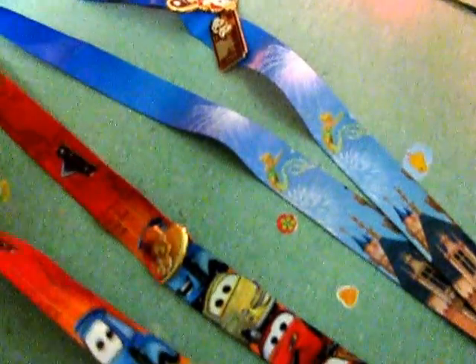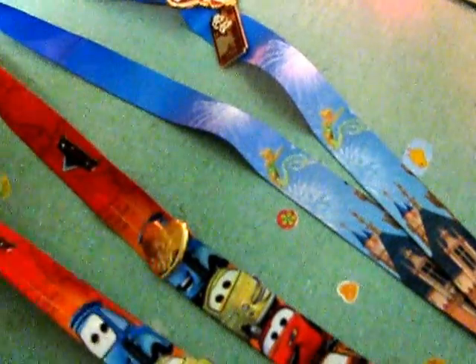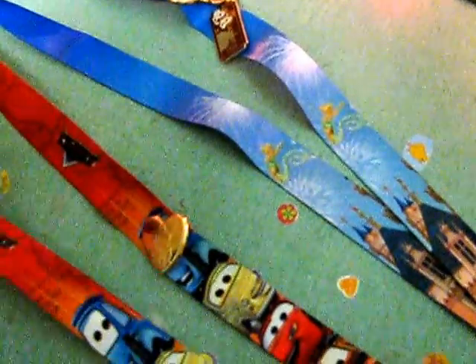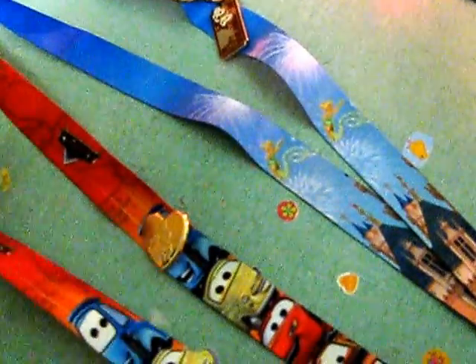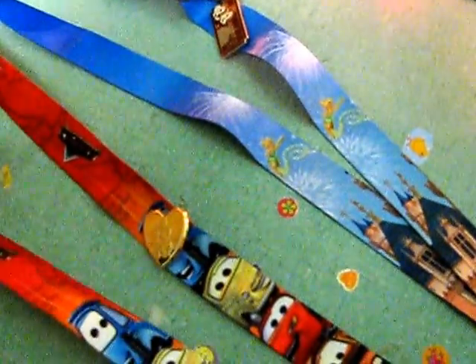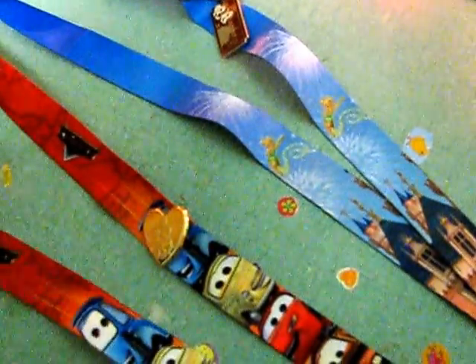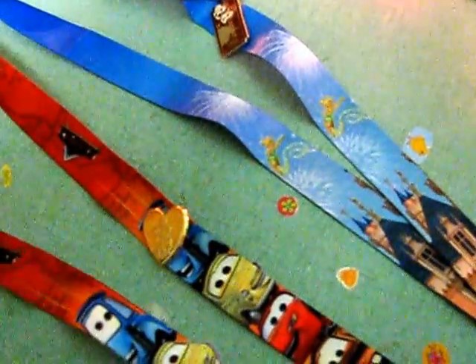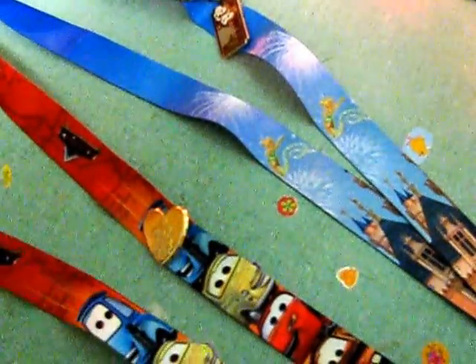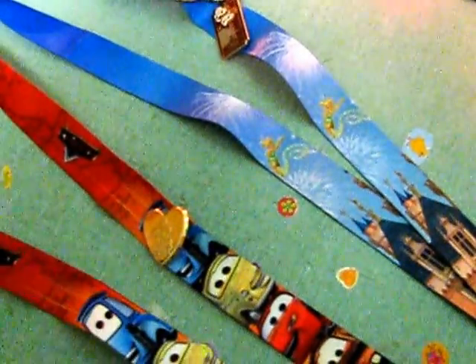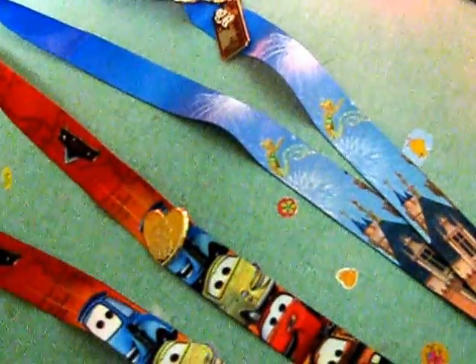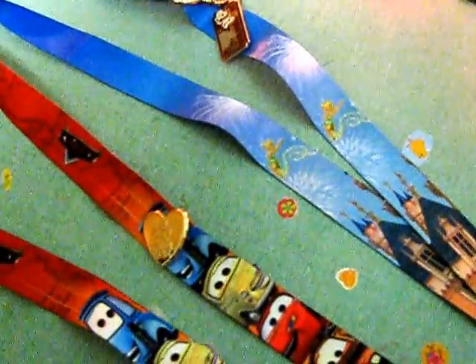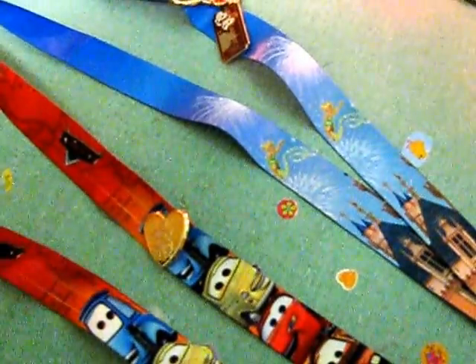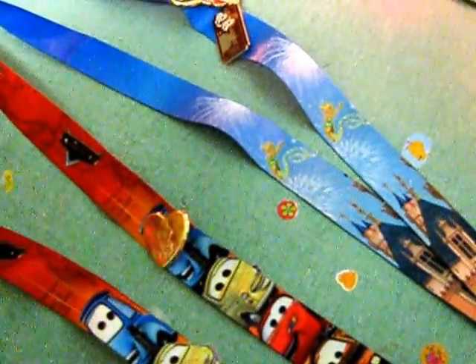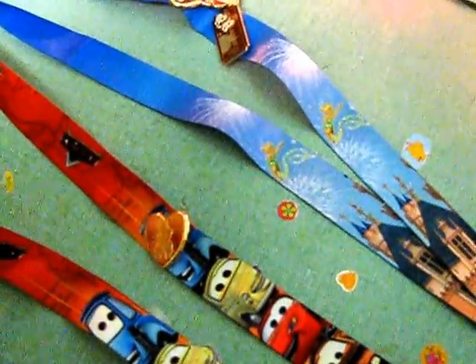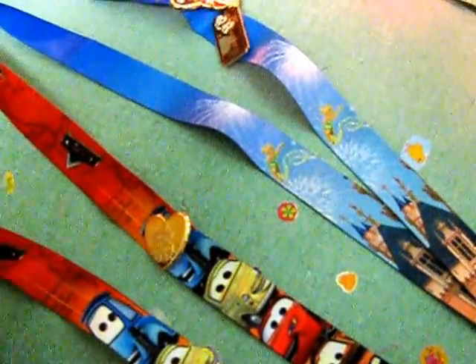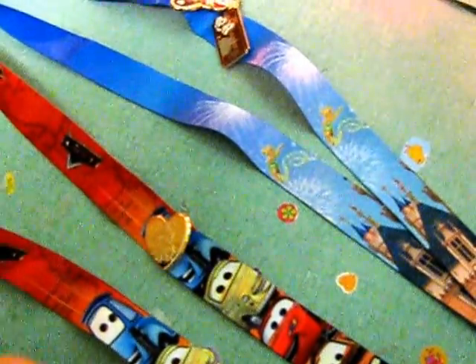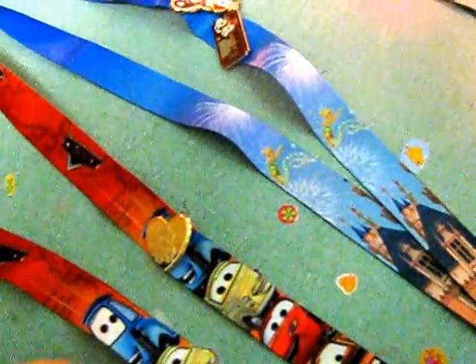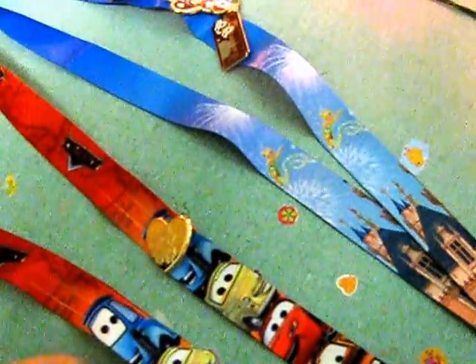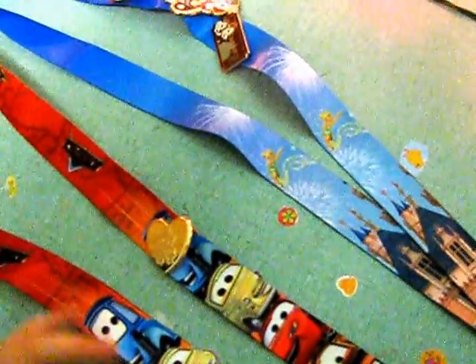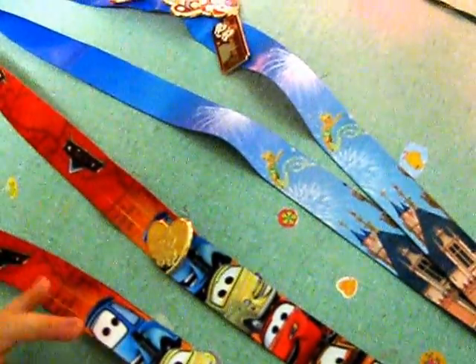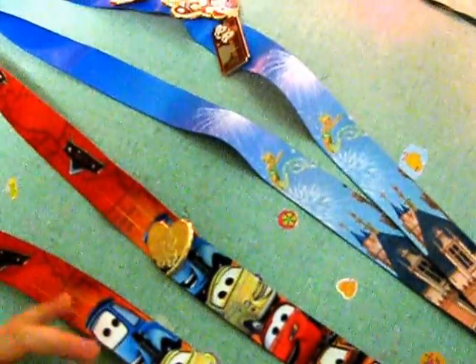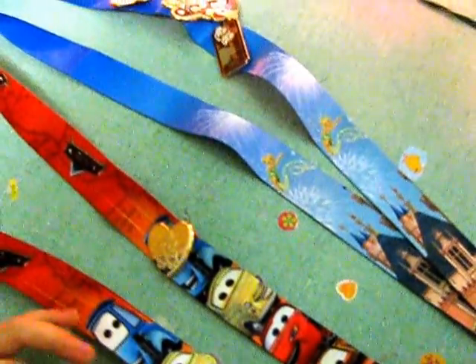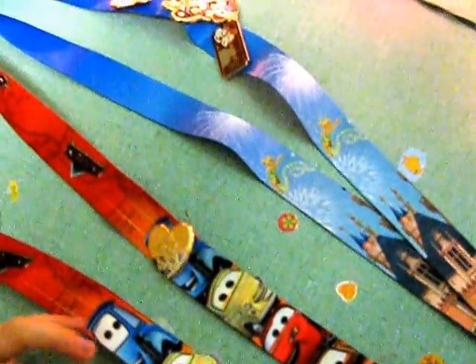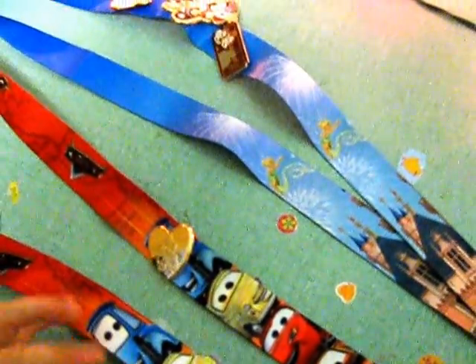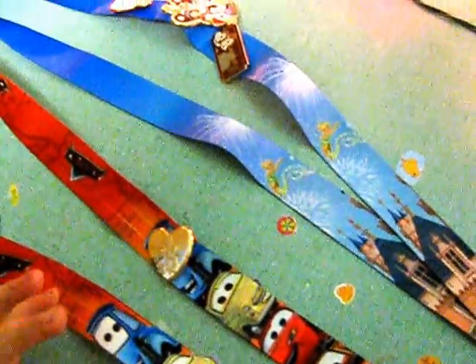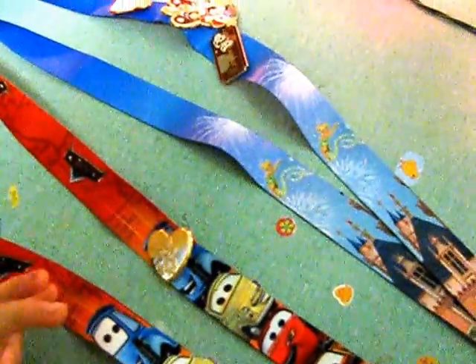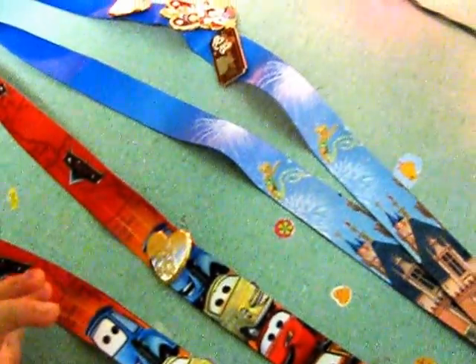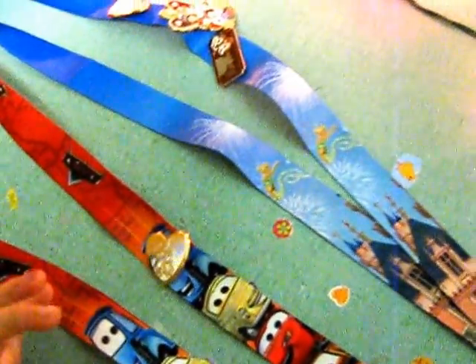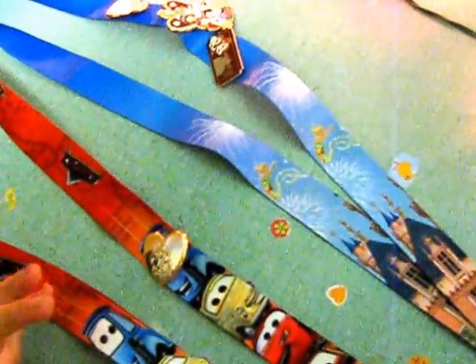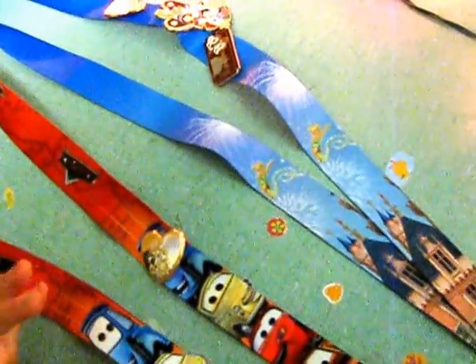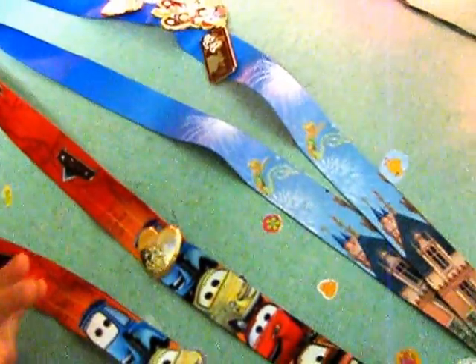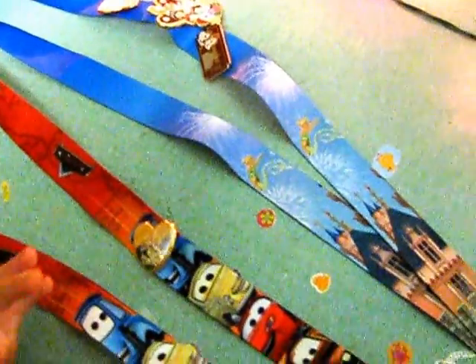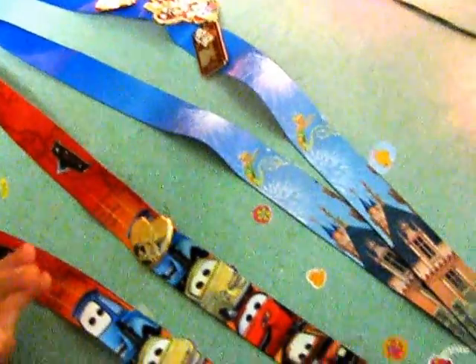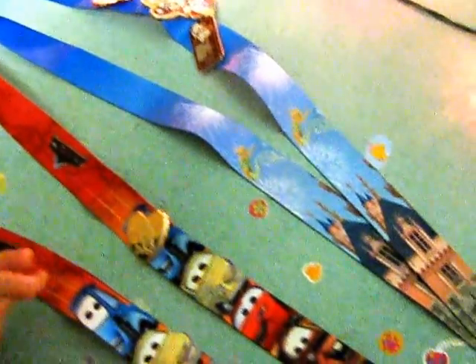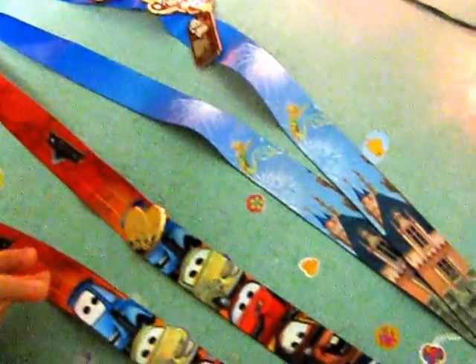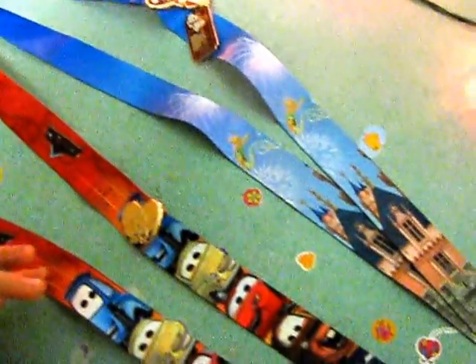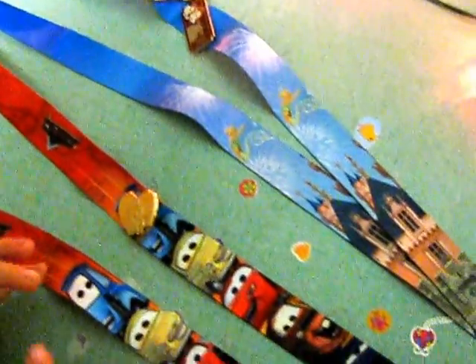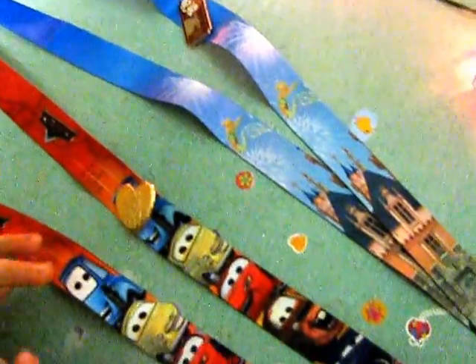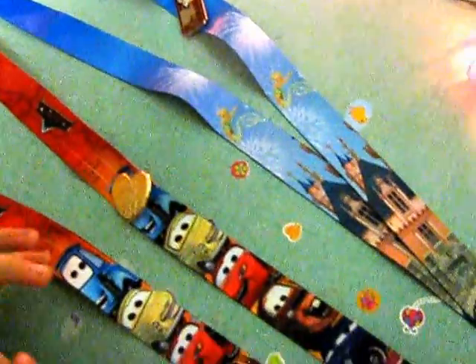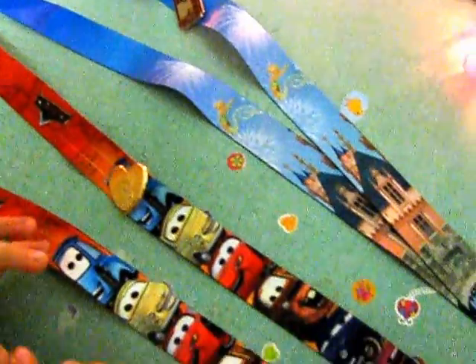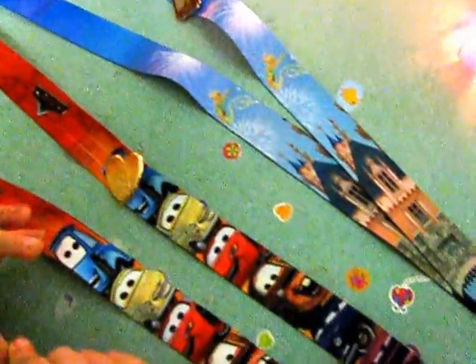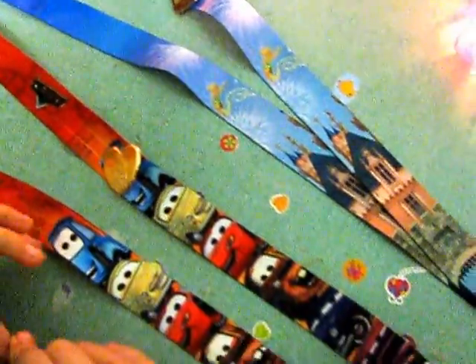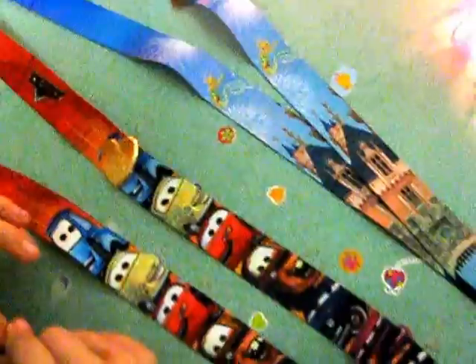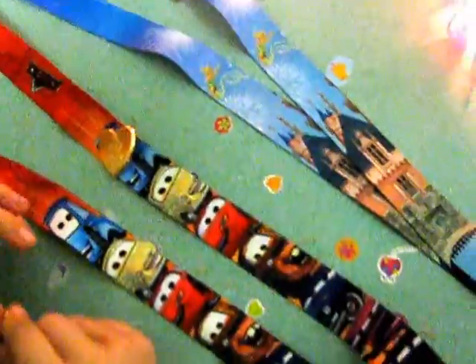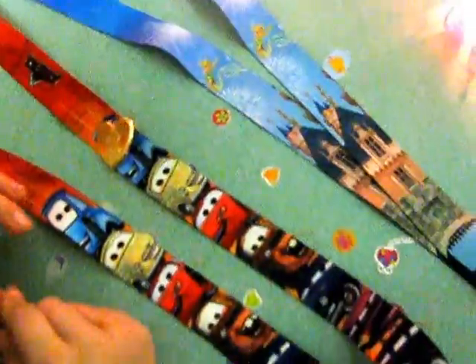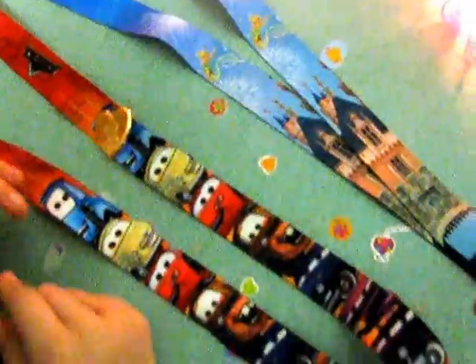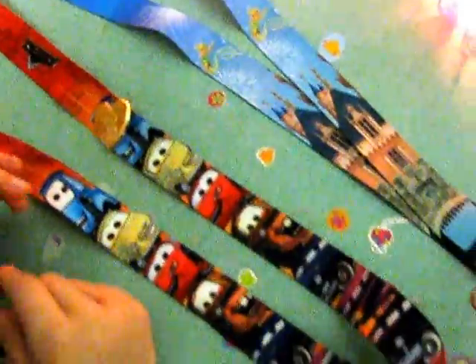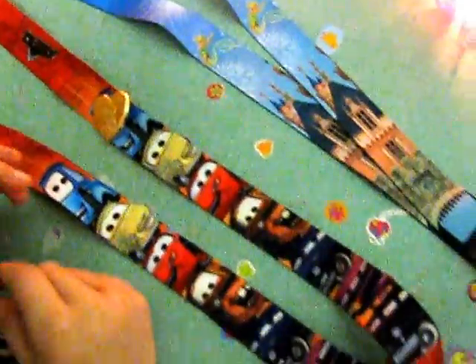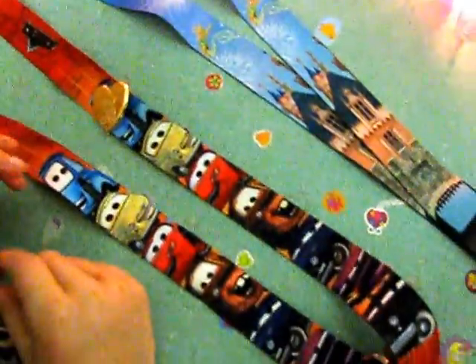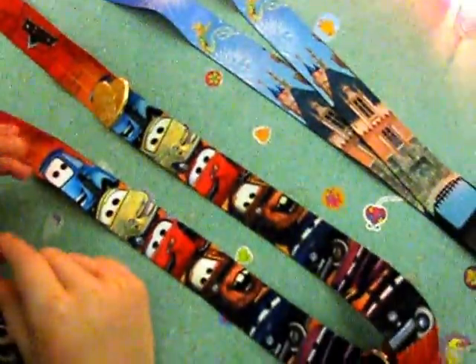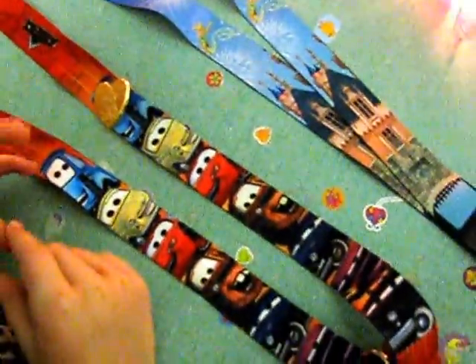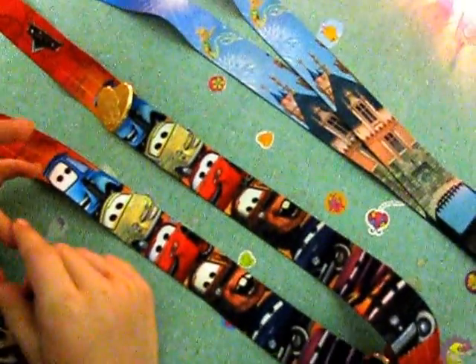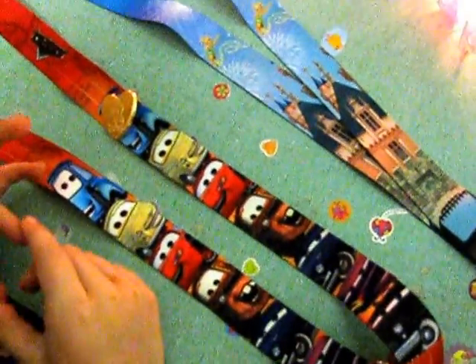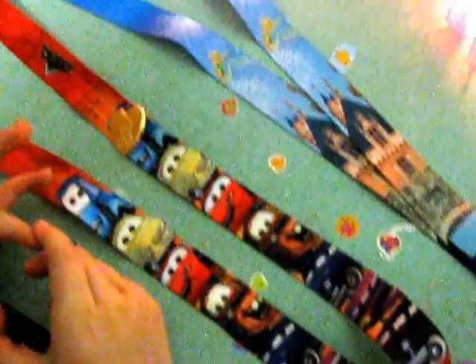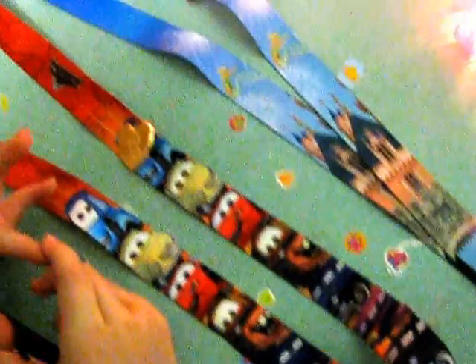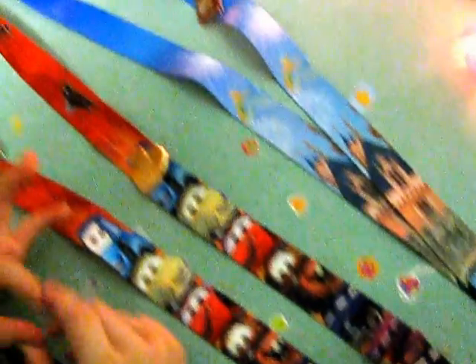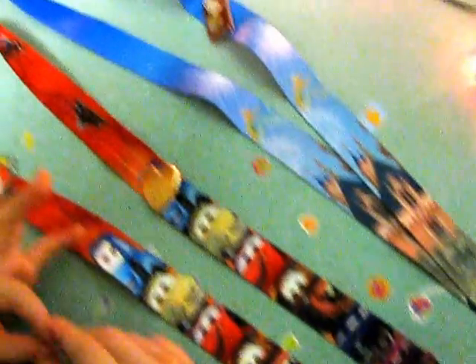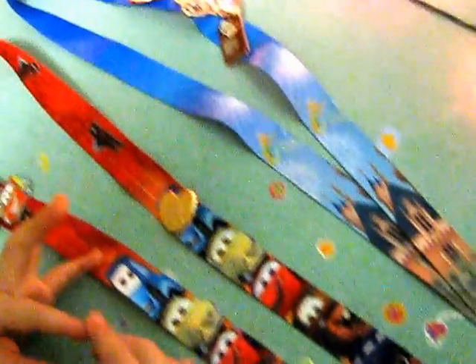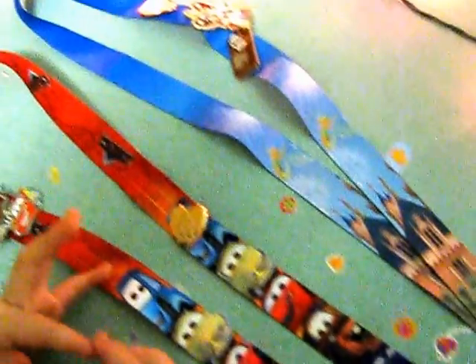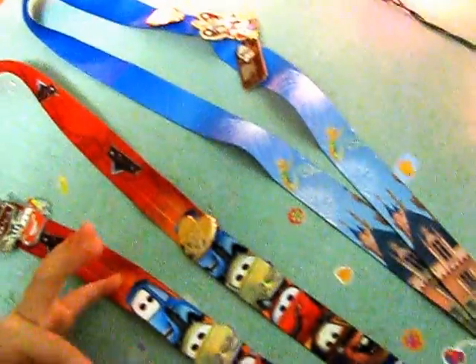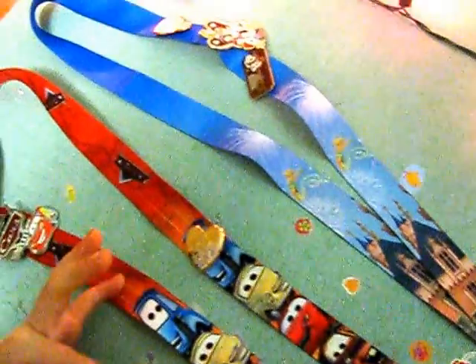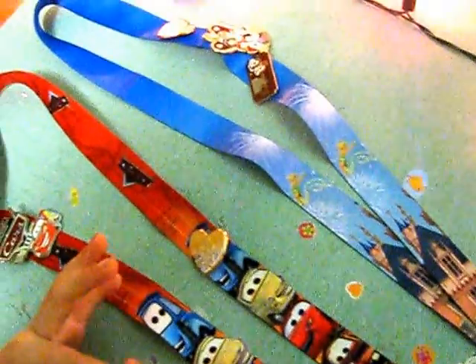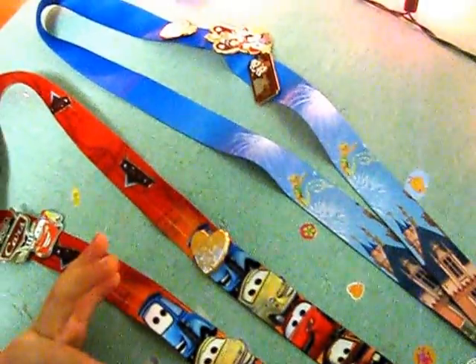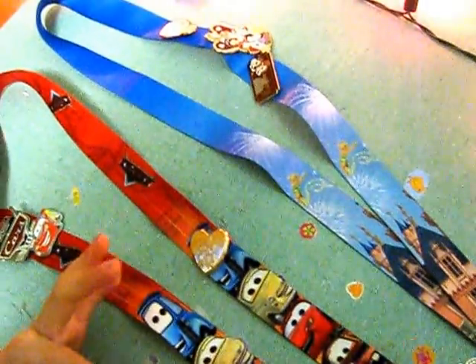And that is my Disneyland ribbons. Thank you for coming to Tiny Touches. Goodbye.